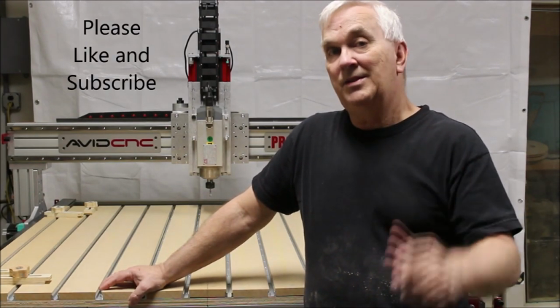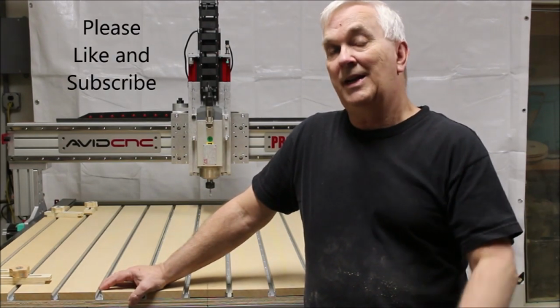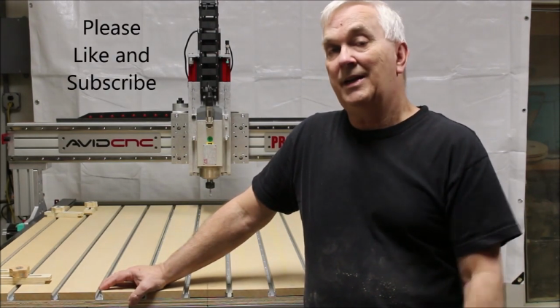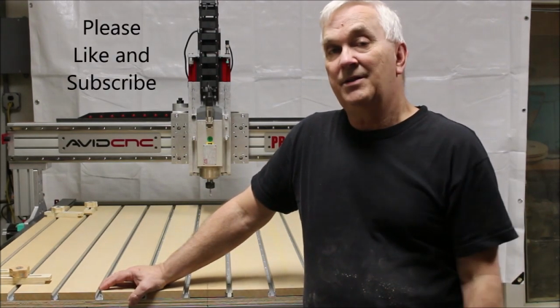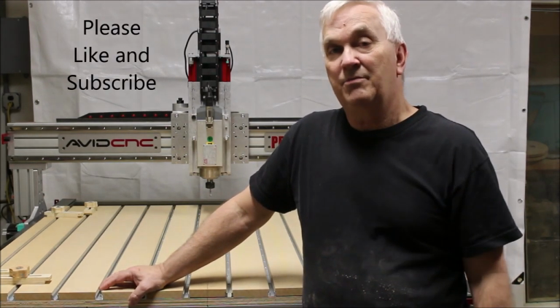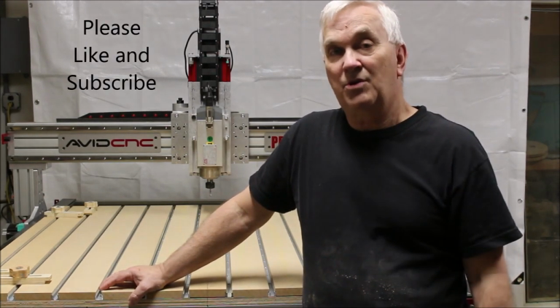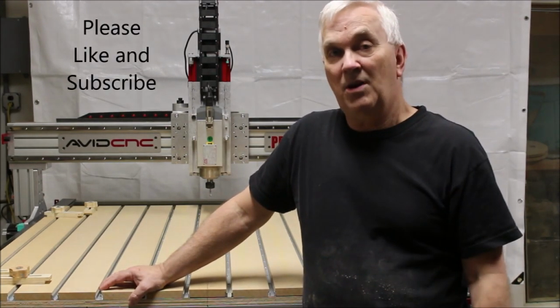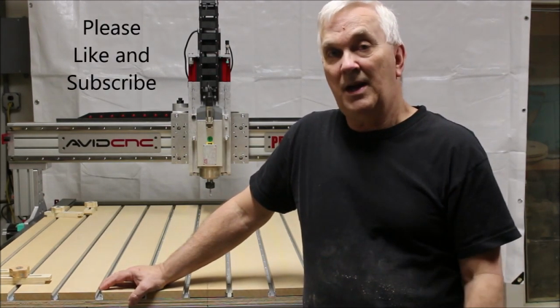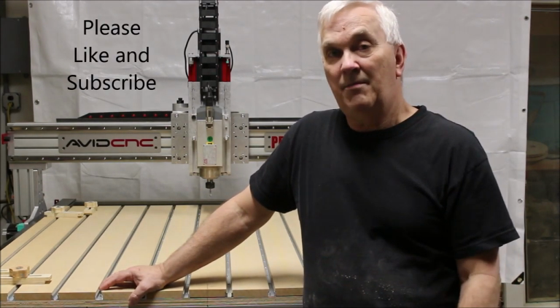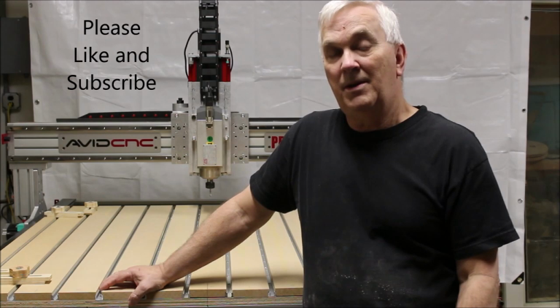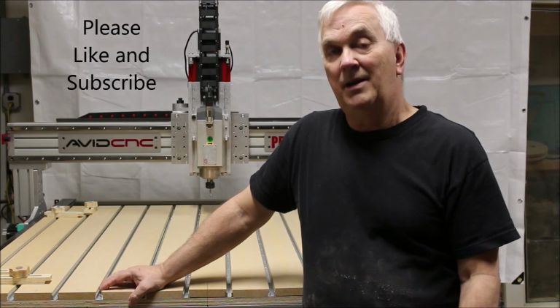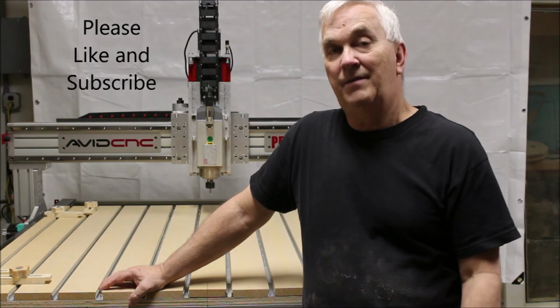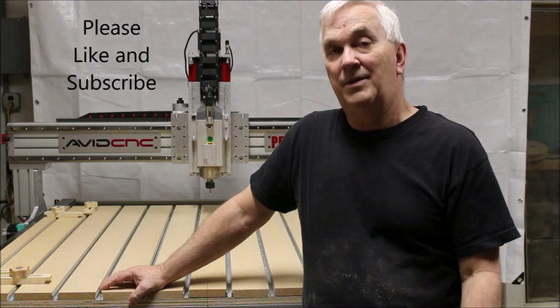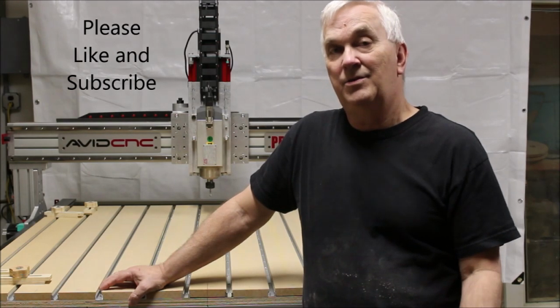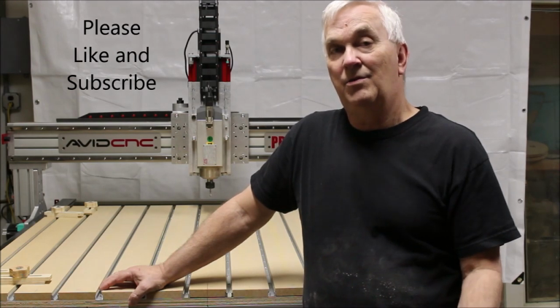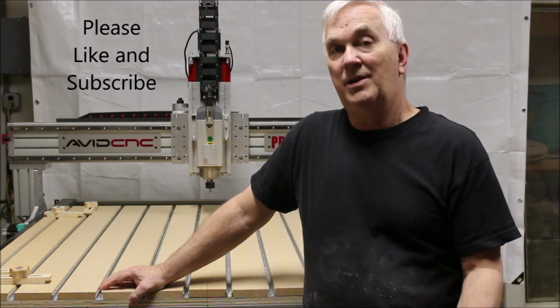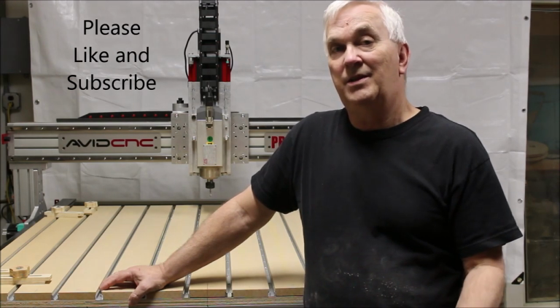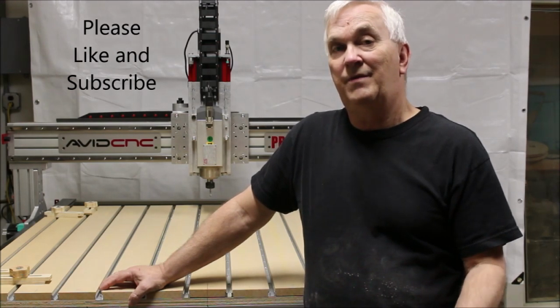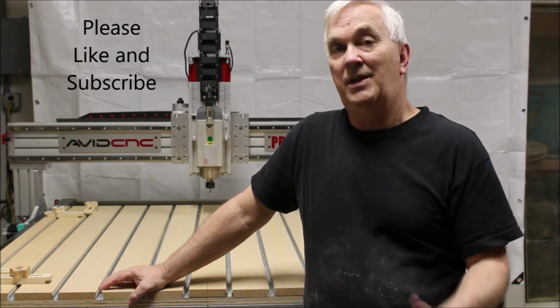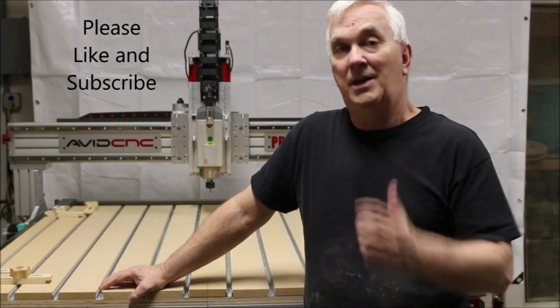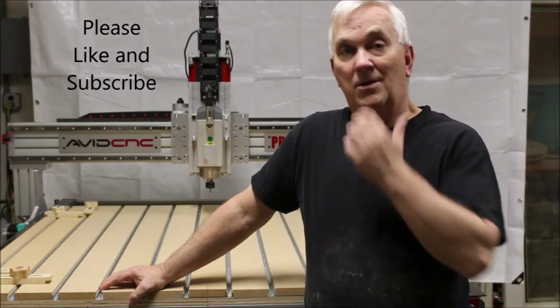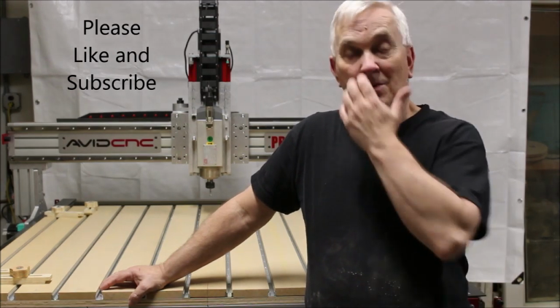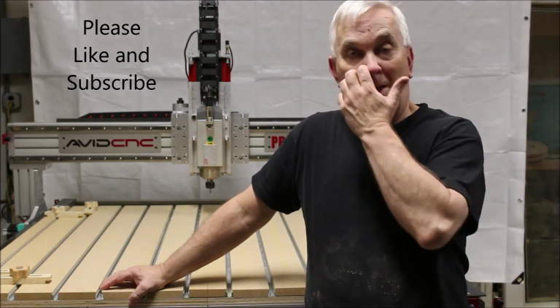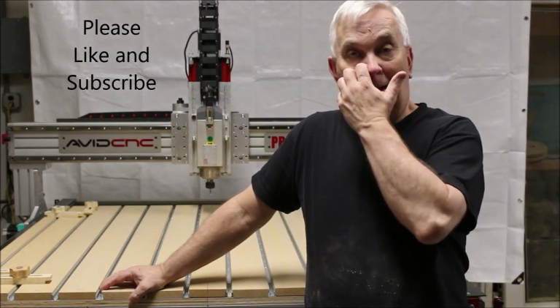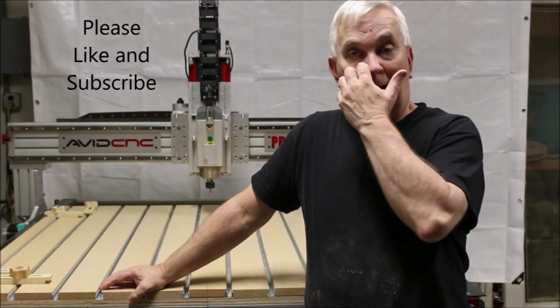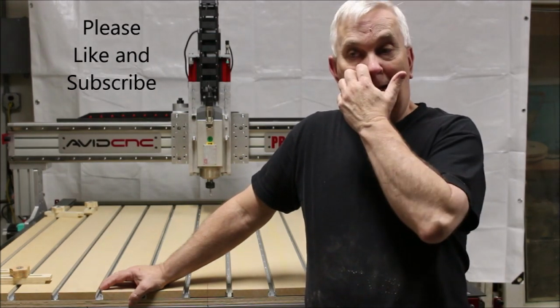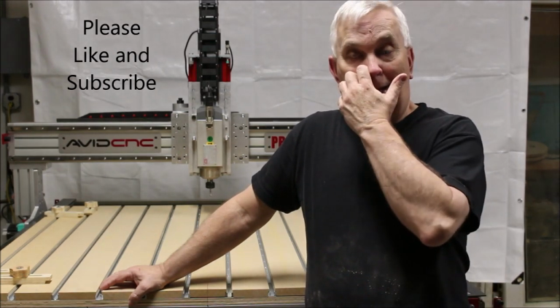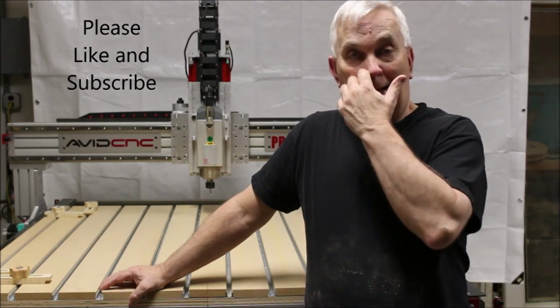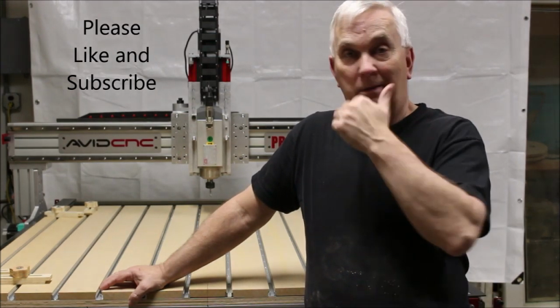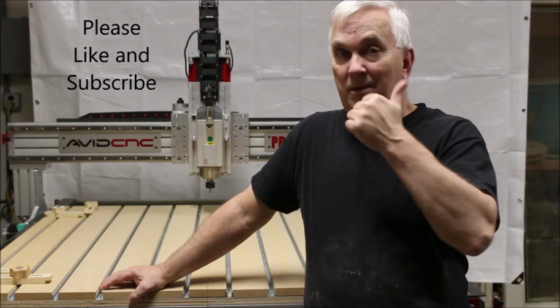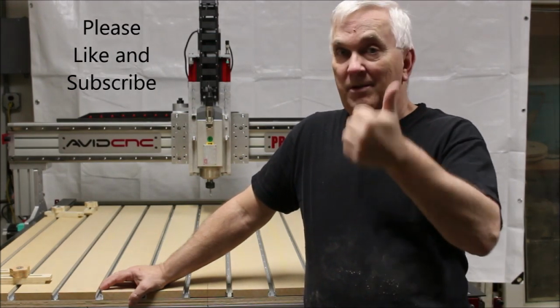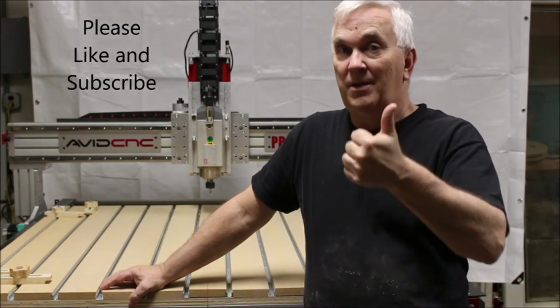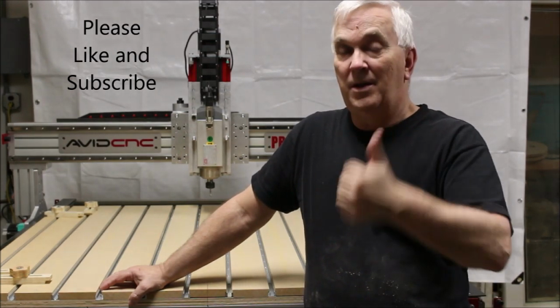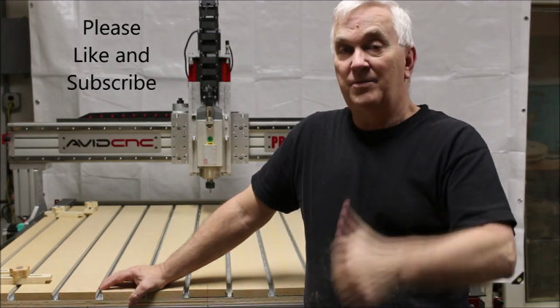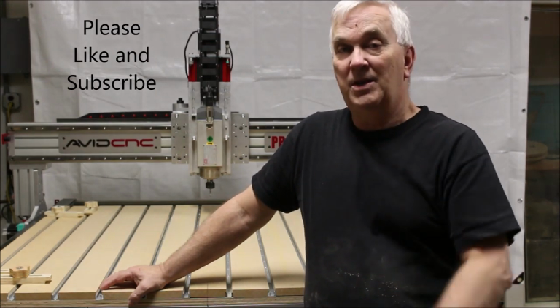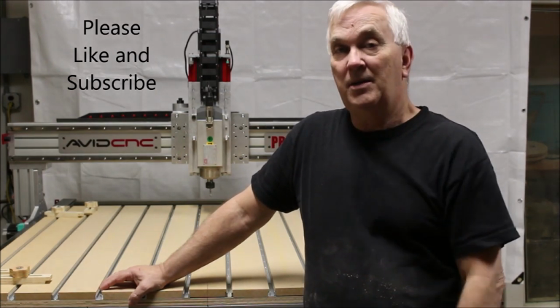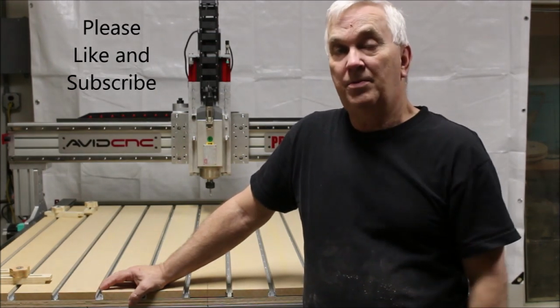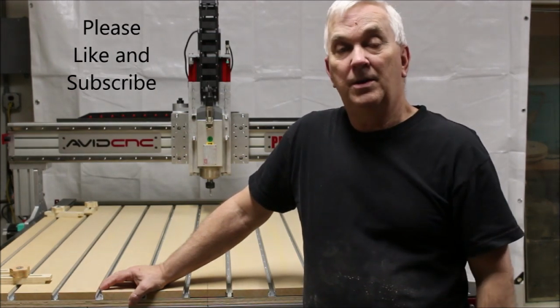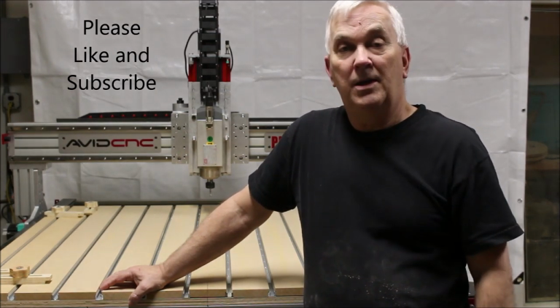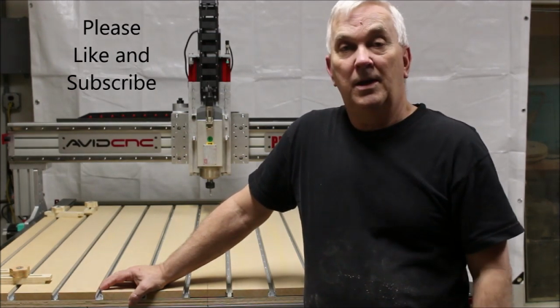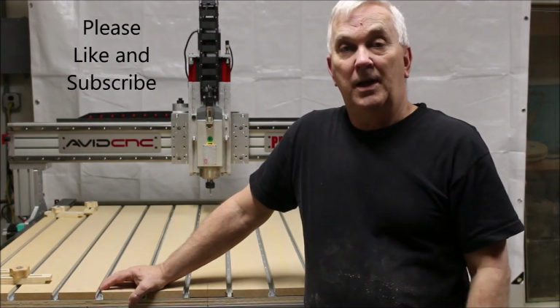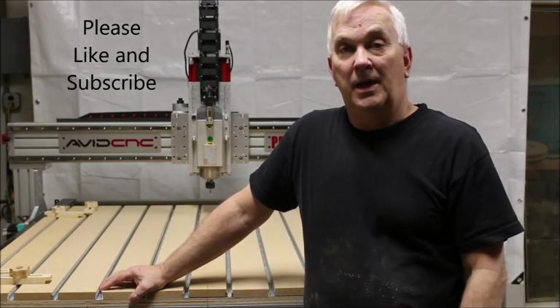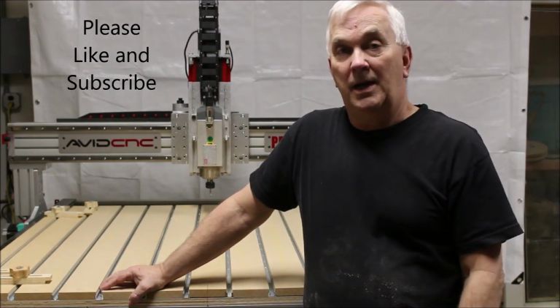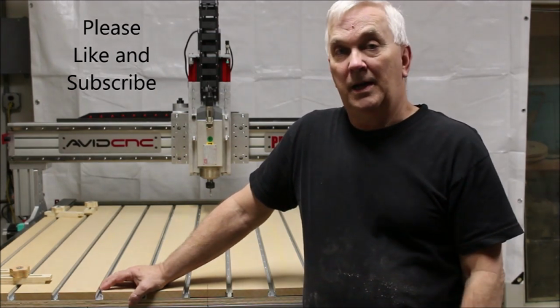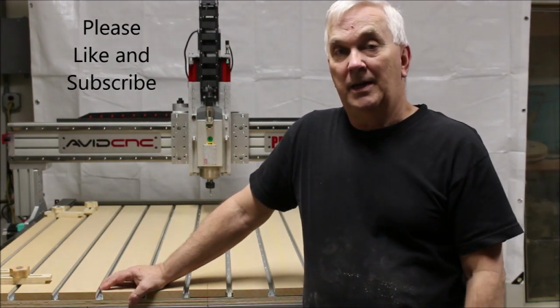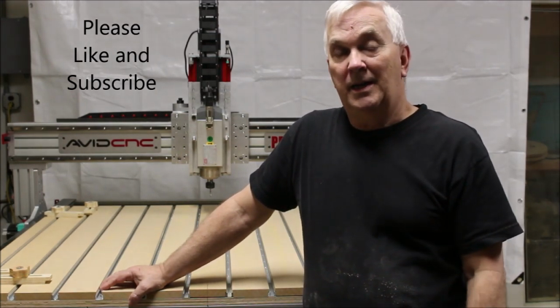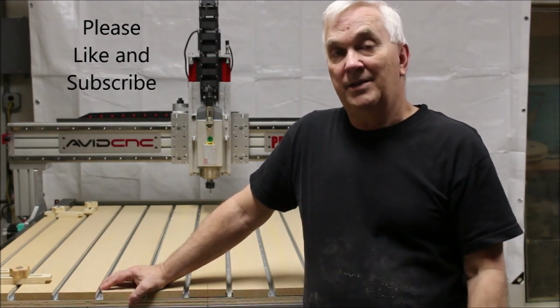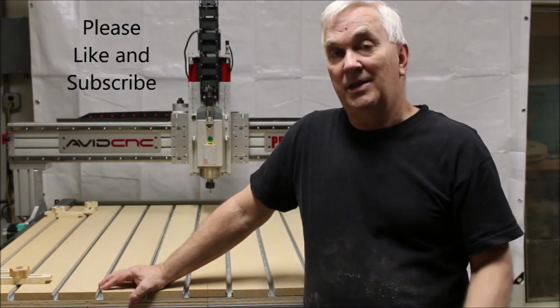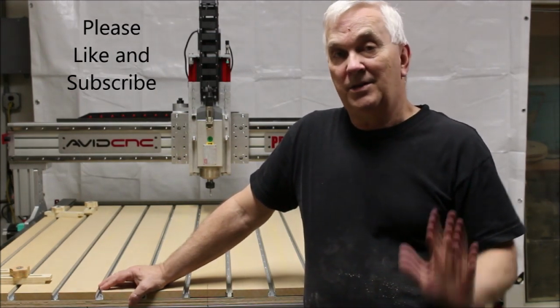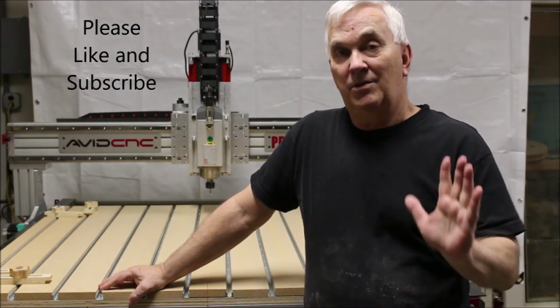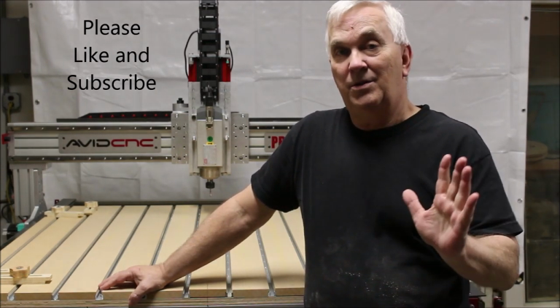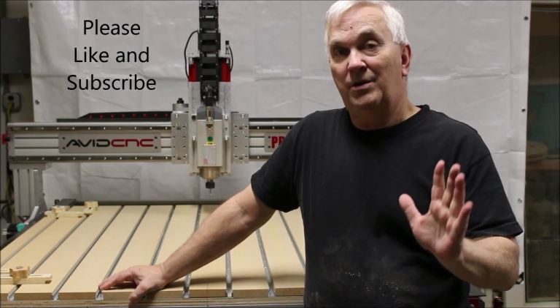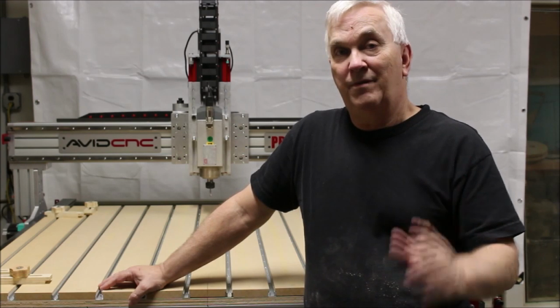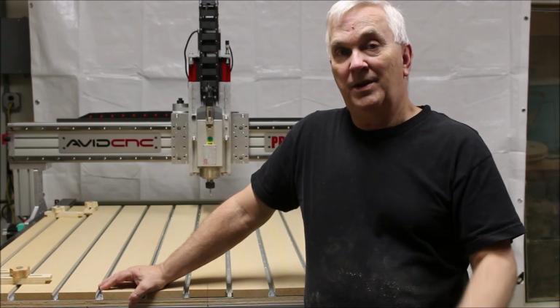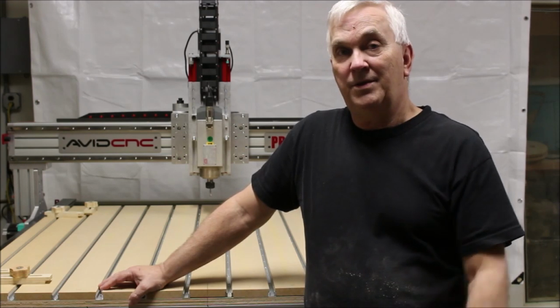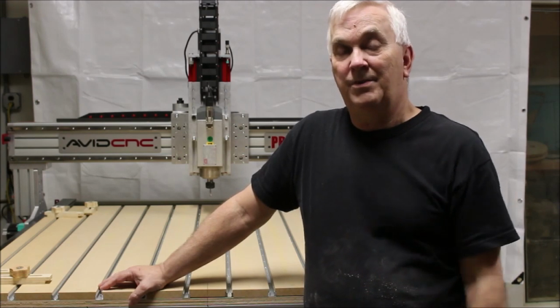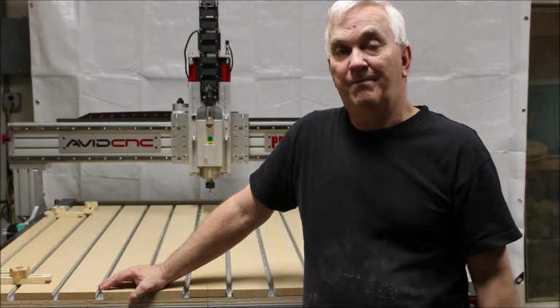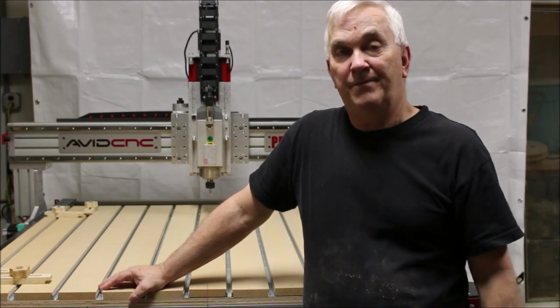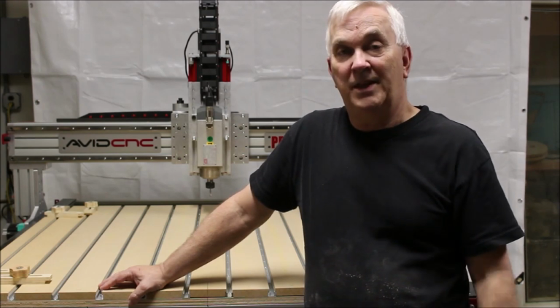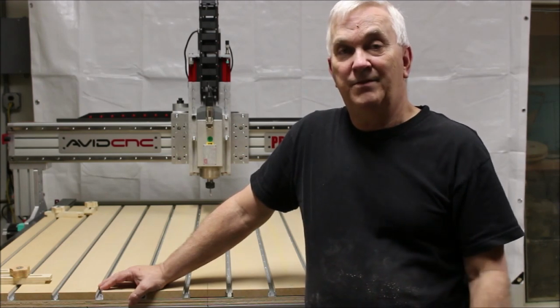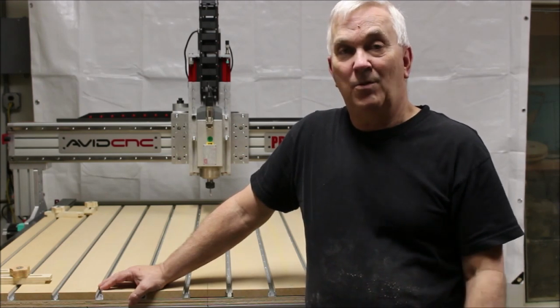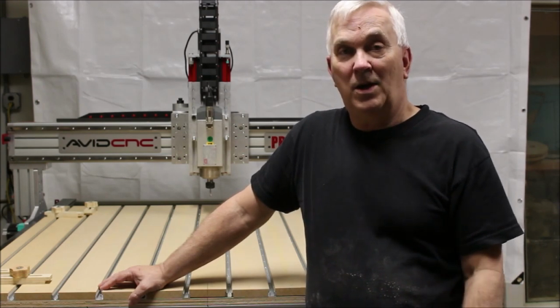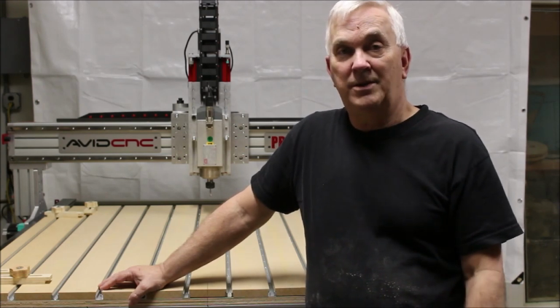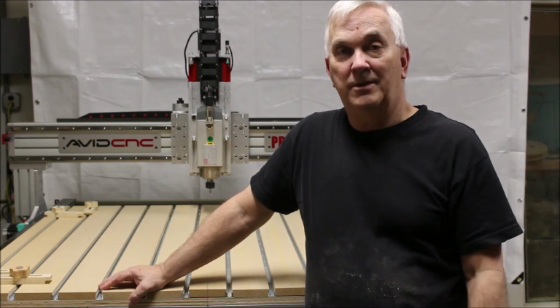Please like and subscribe, and if you enjoyed this video, give me the thumbs up. I guess that's going to do it for this one. Thanks for watching.